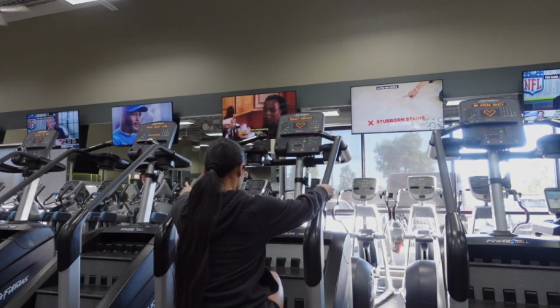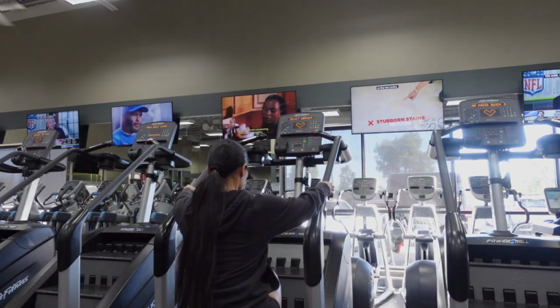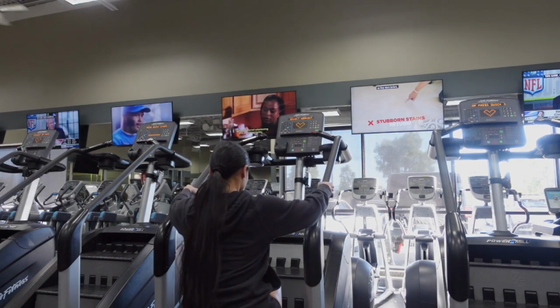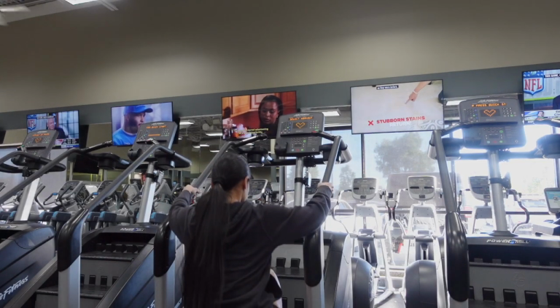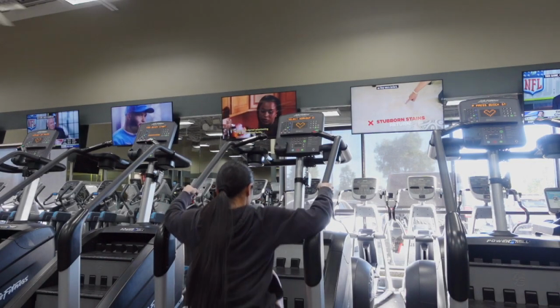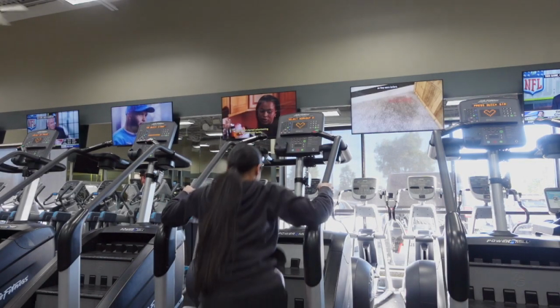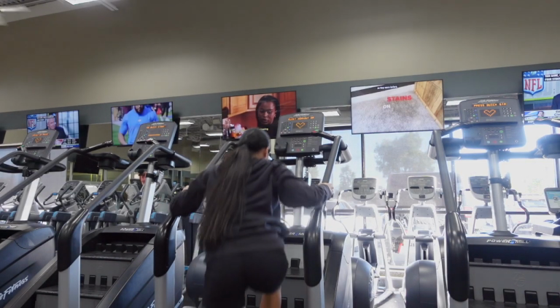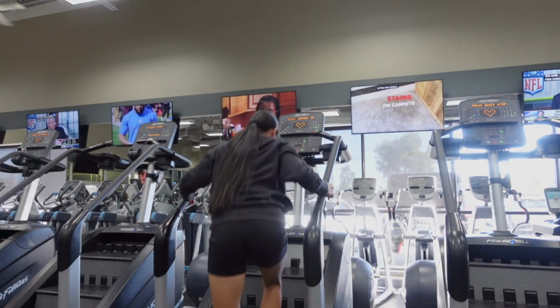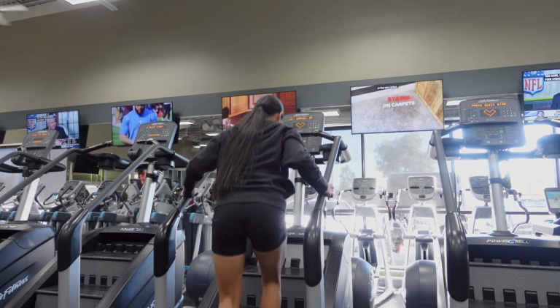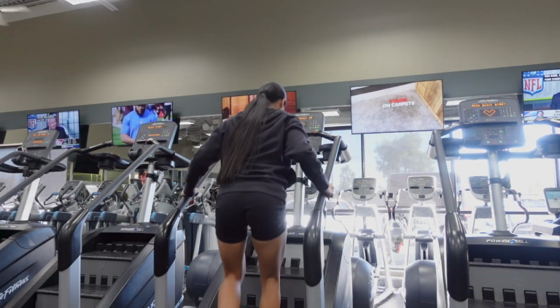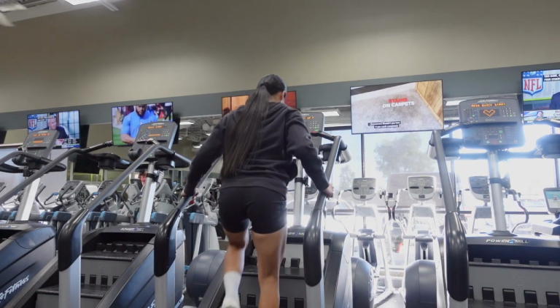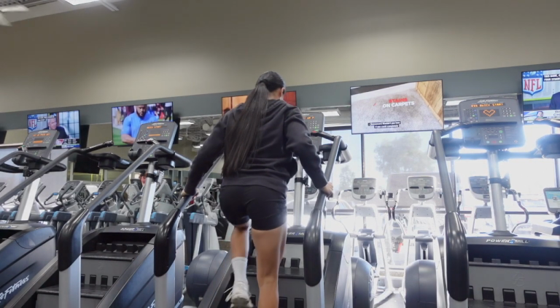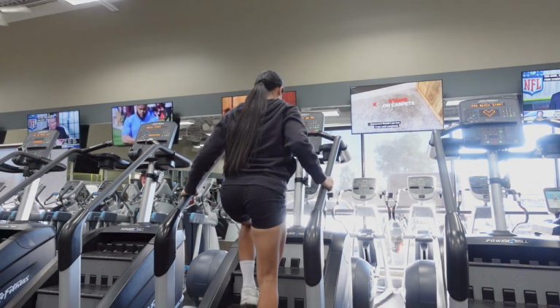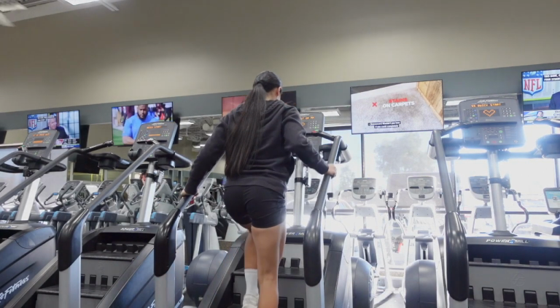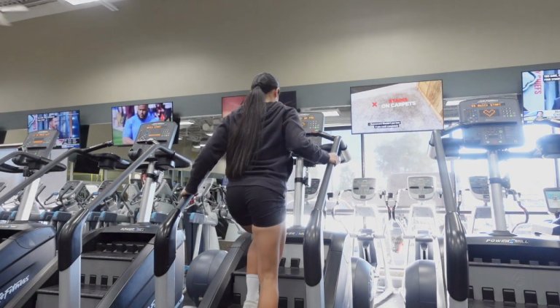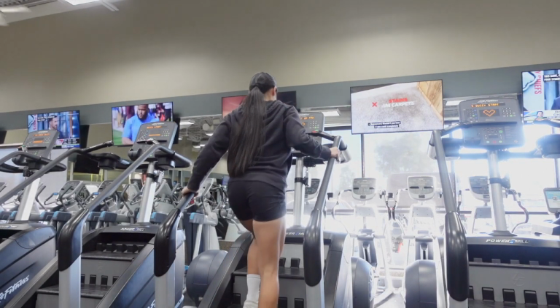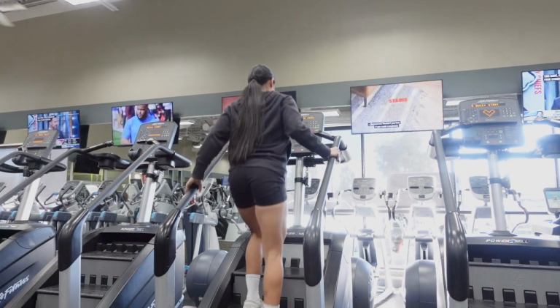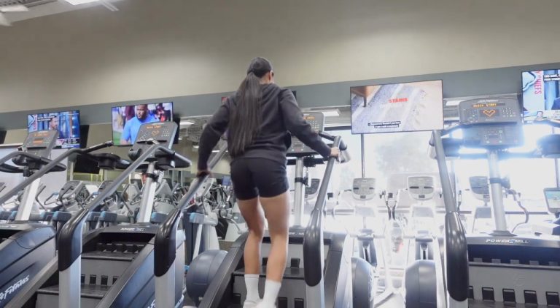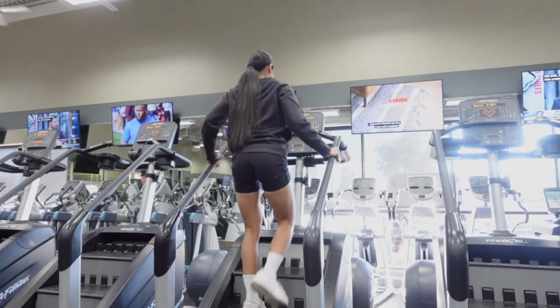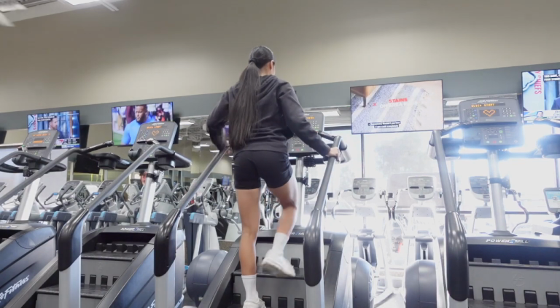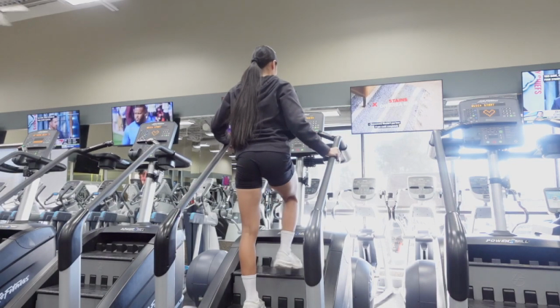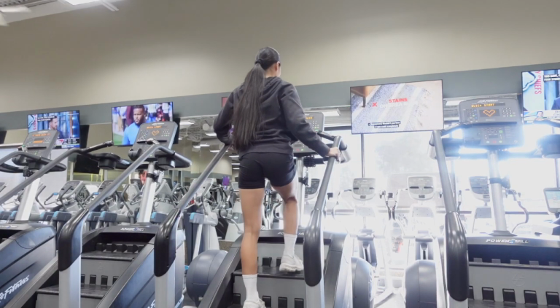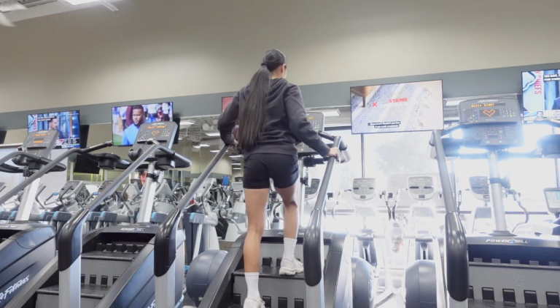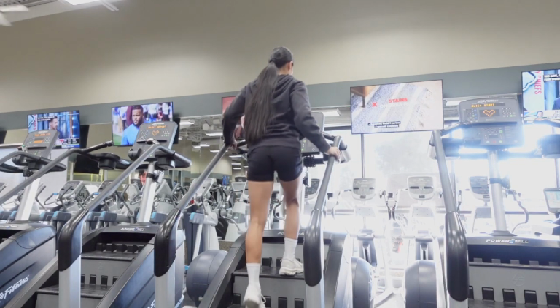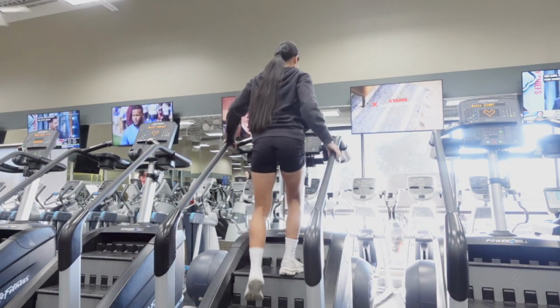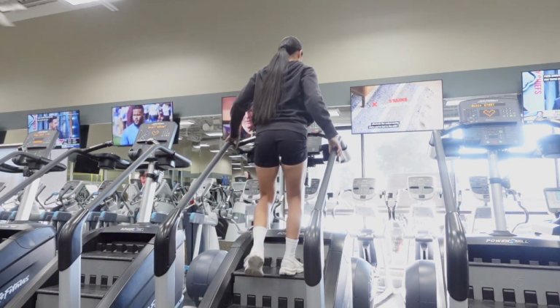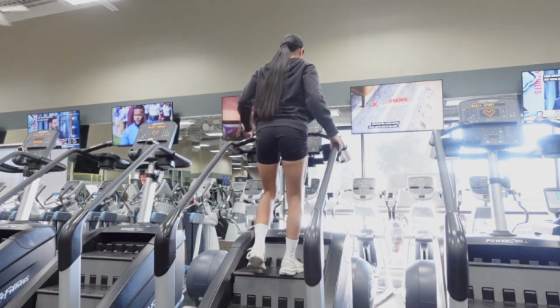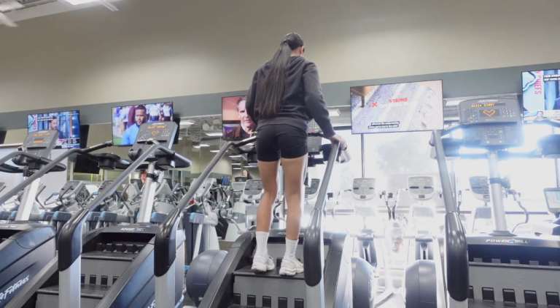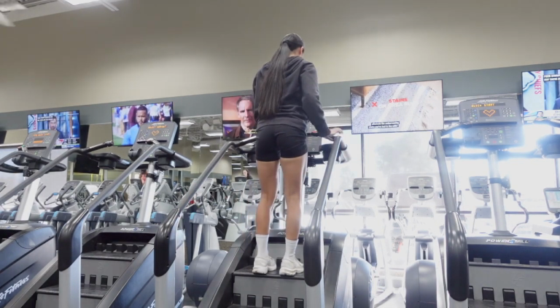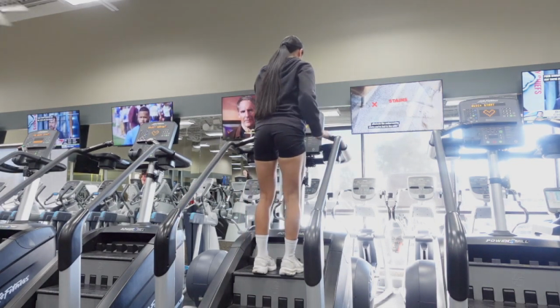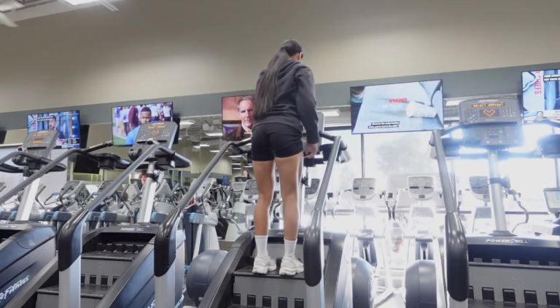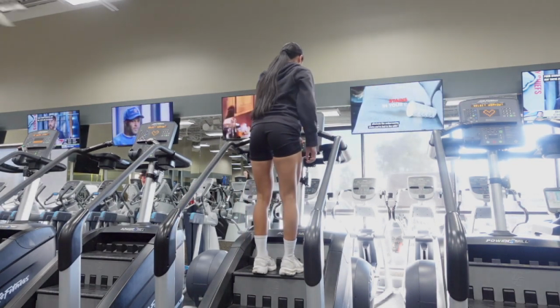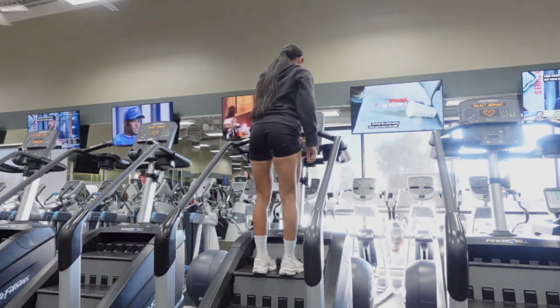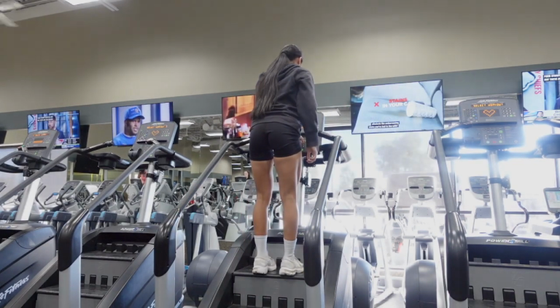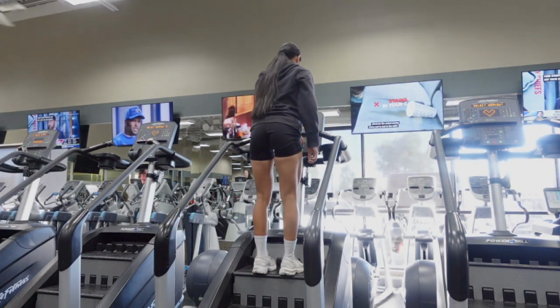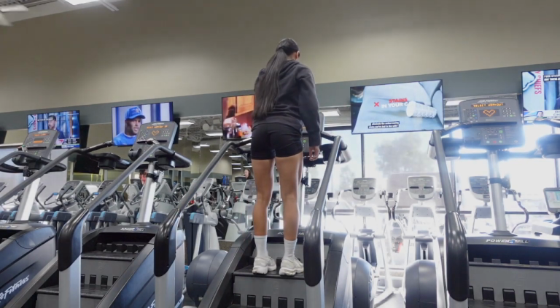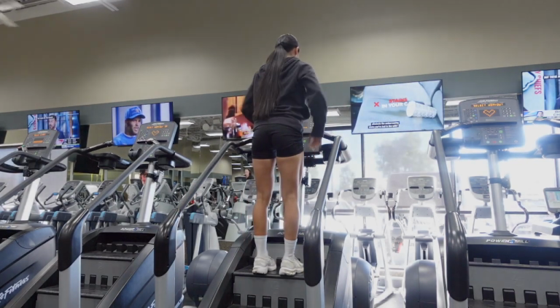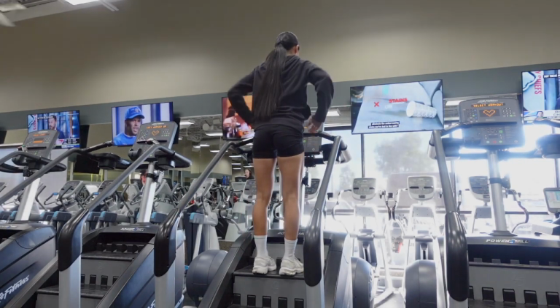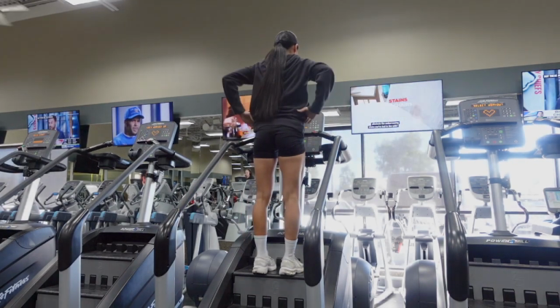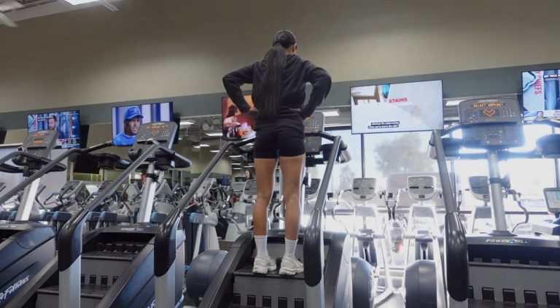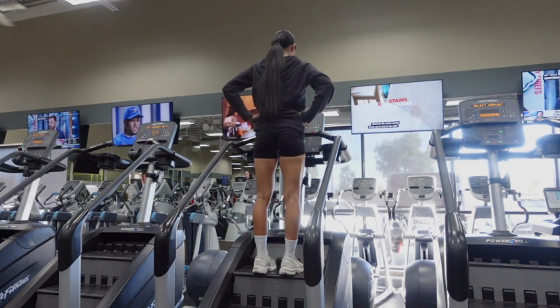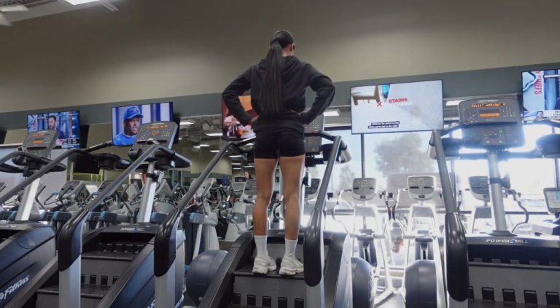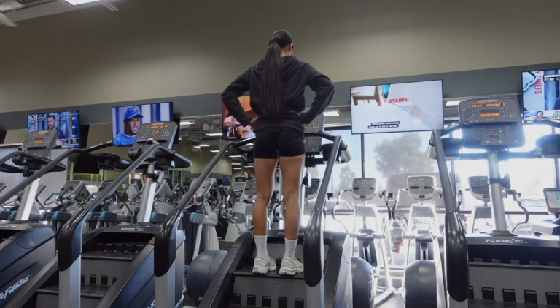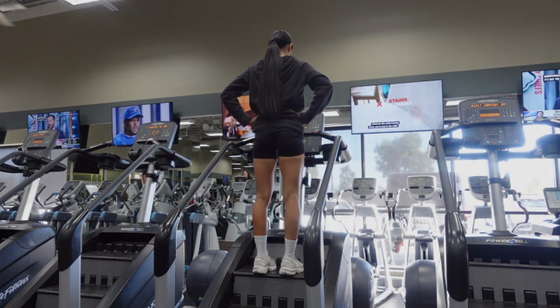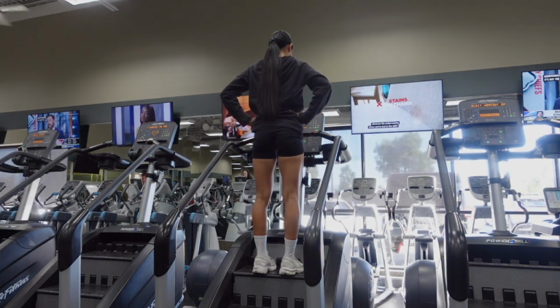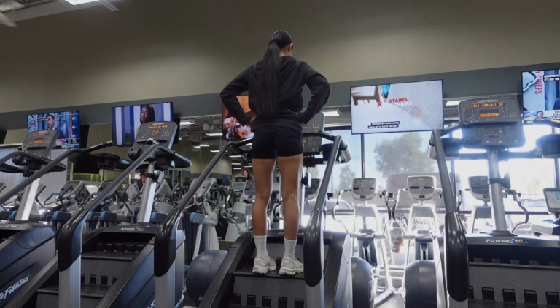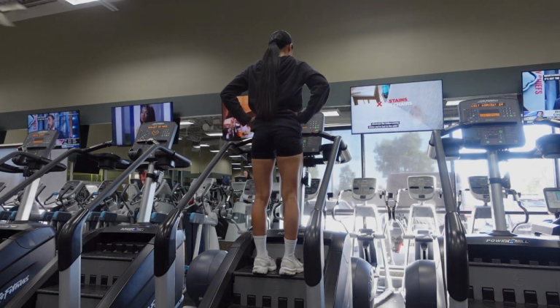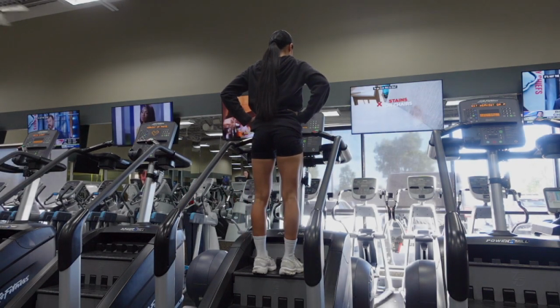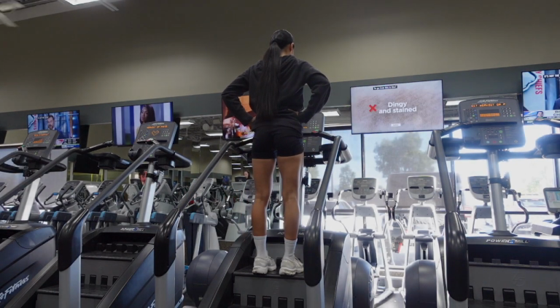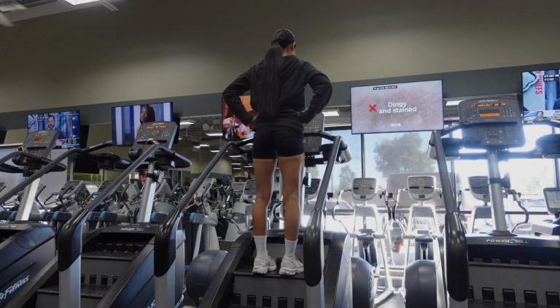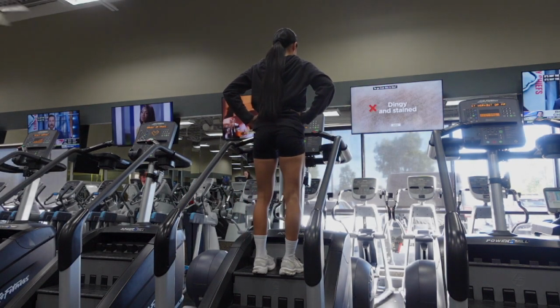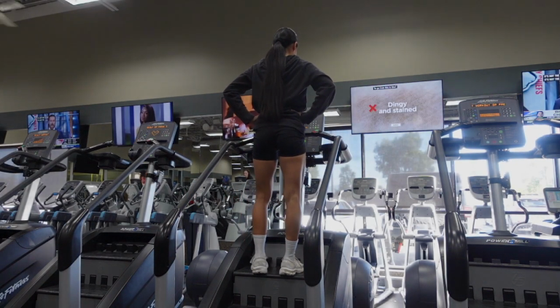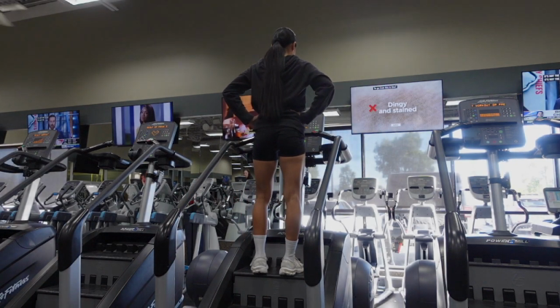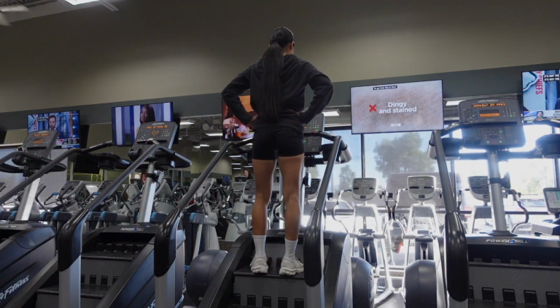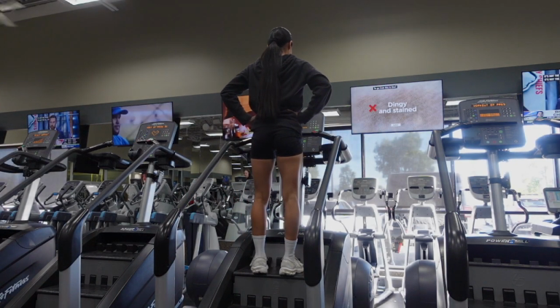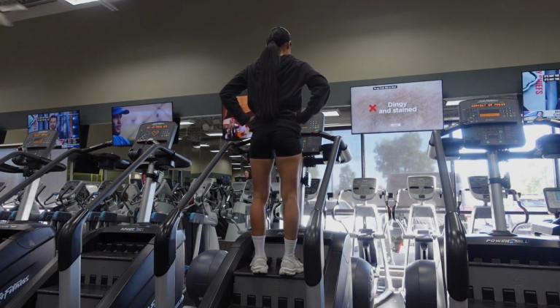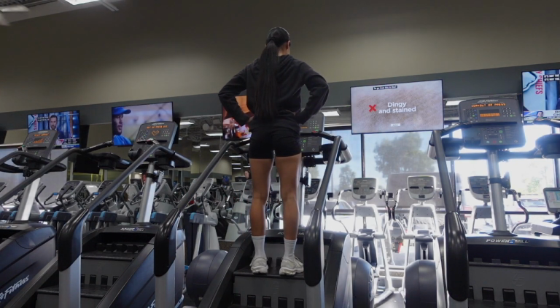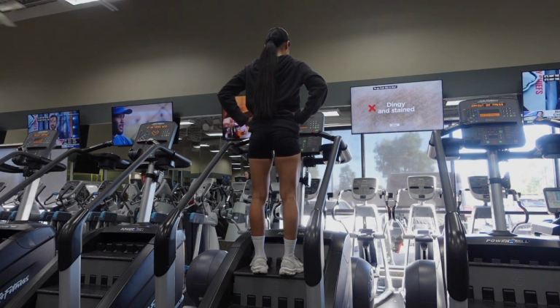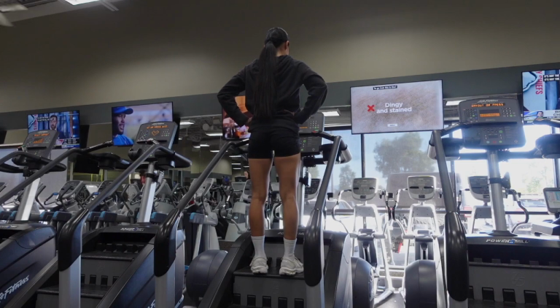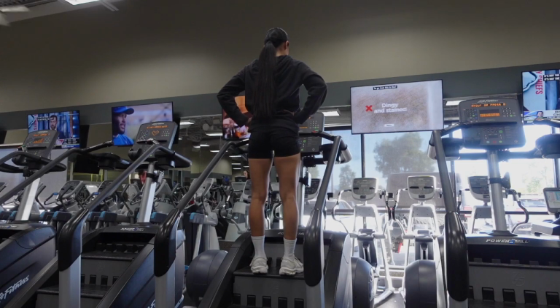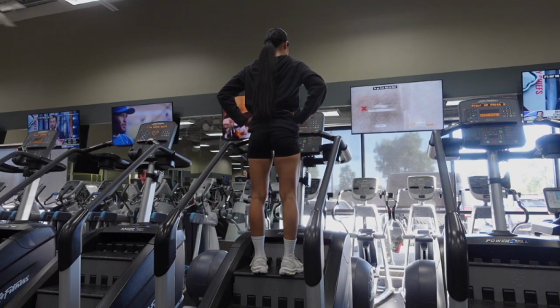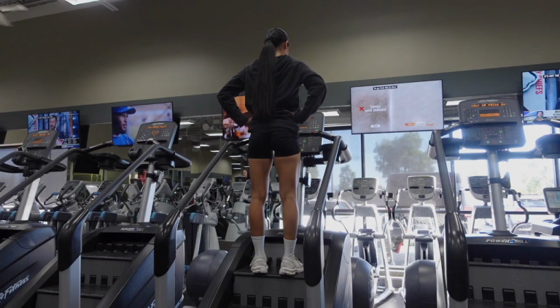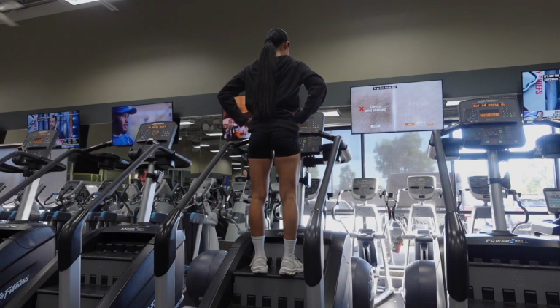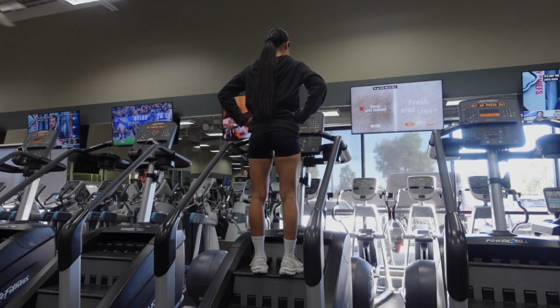Use the handles to help you step onto the Stairmaster. Set the level between 7 to 10.